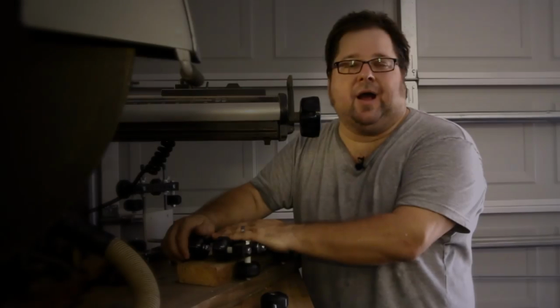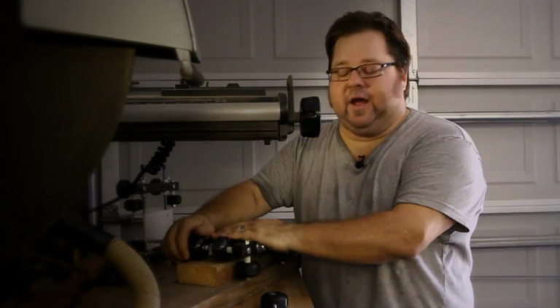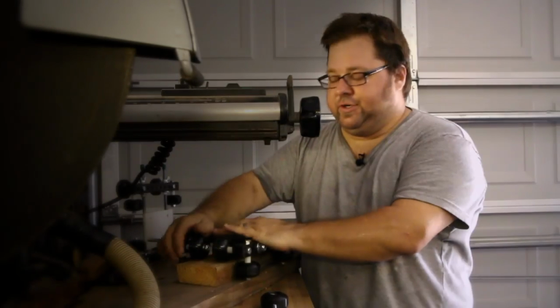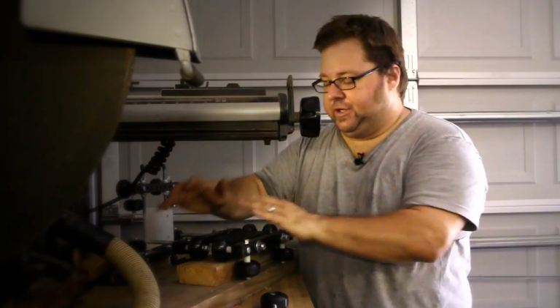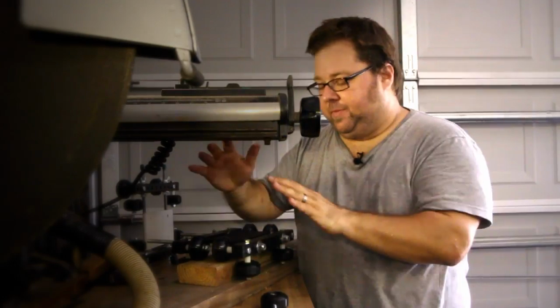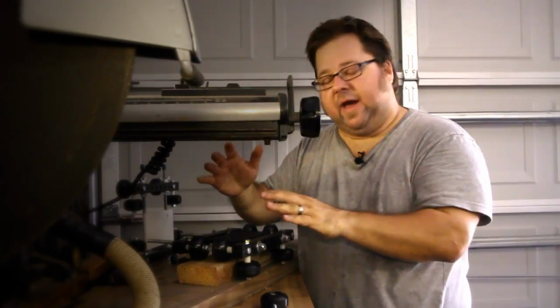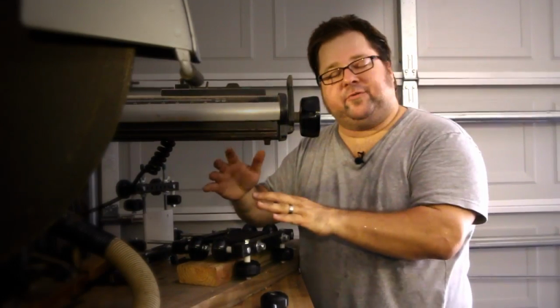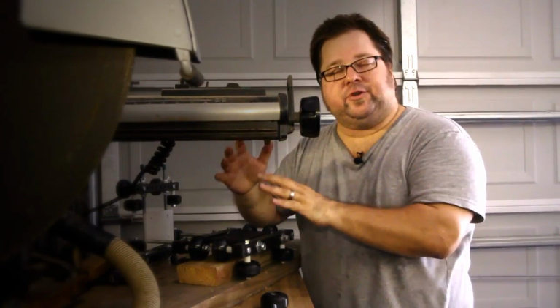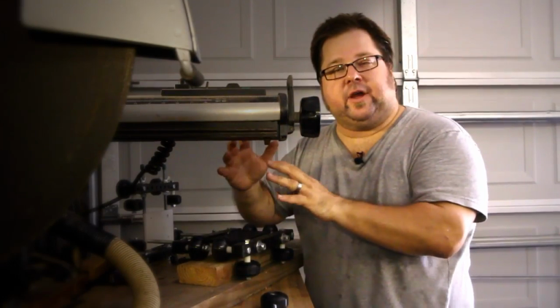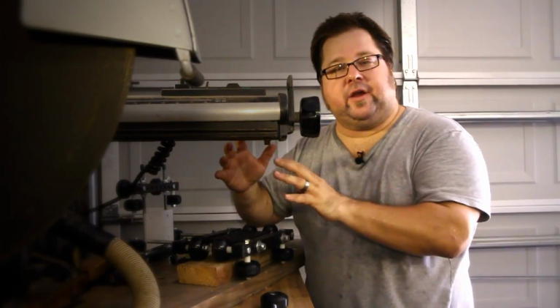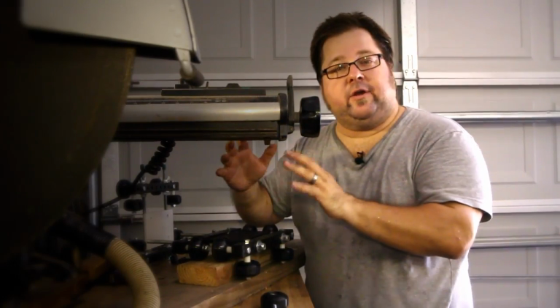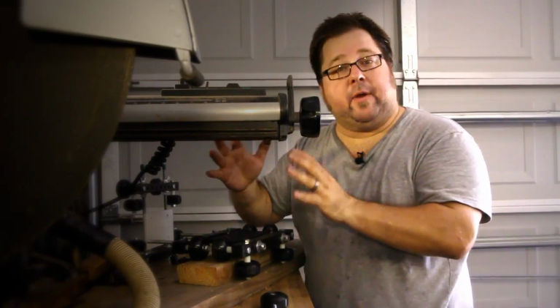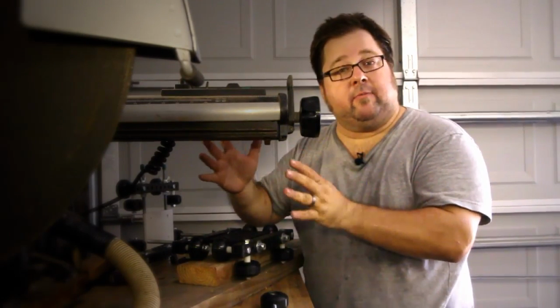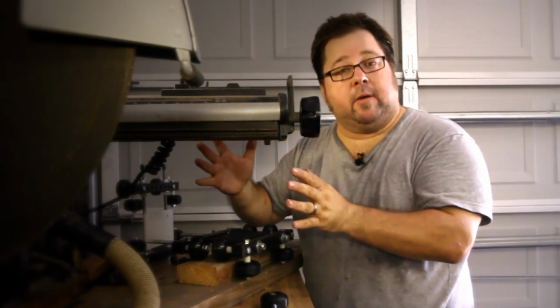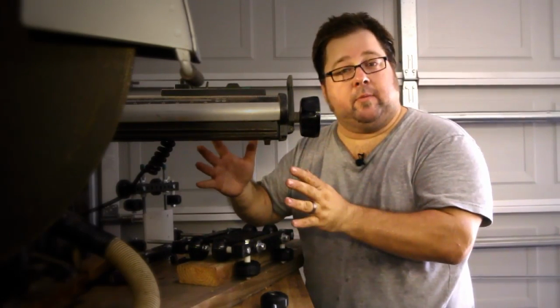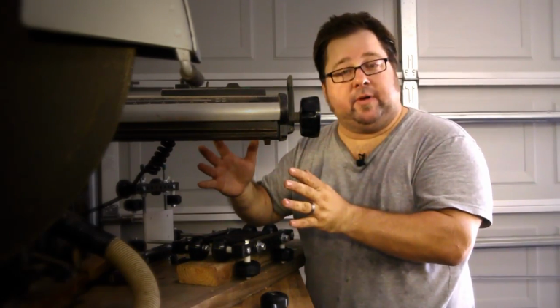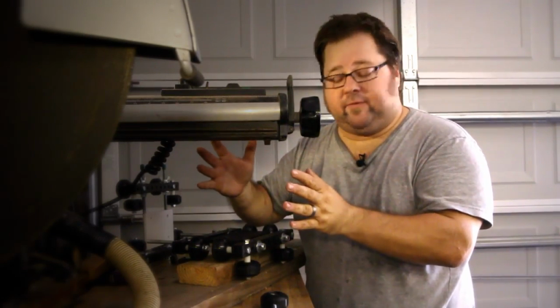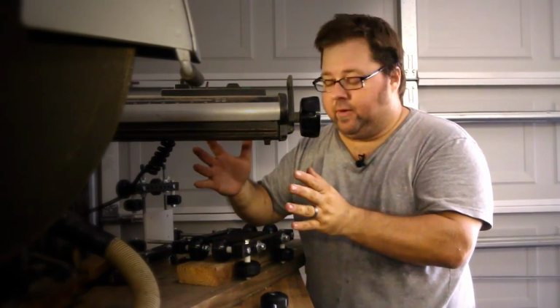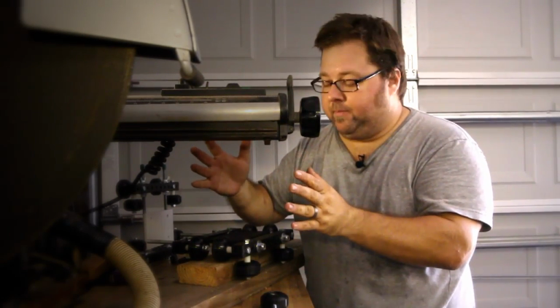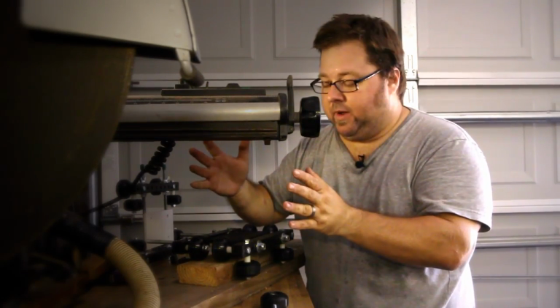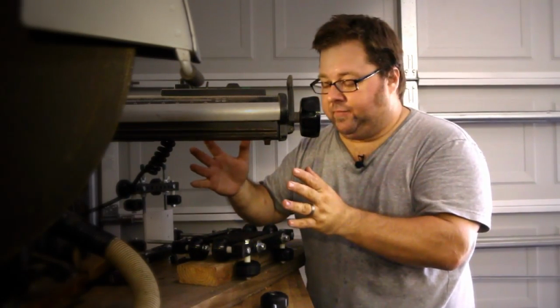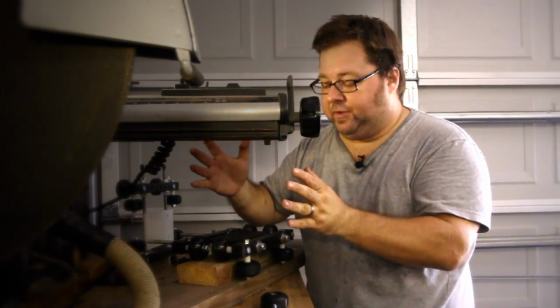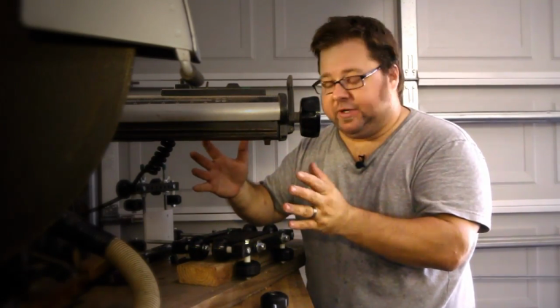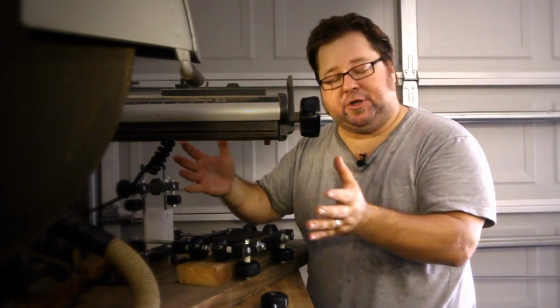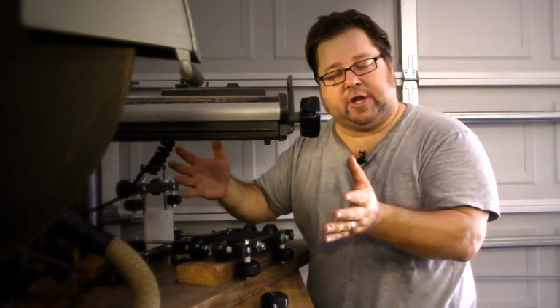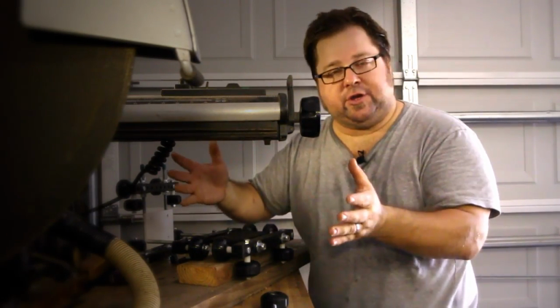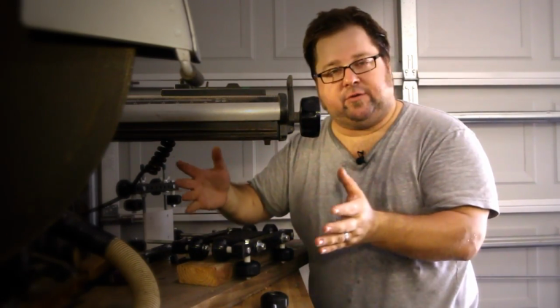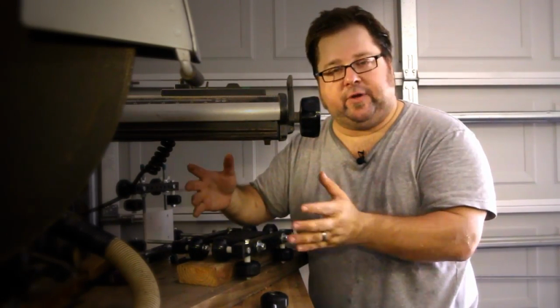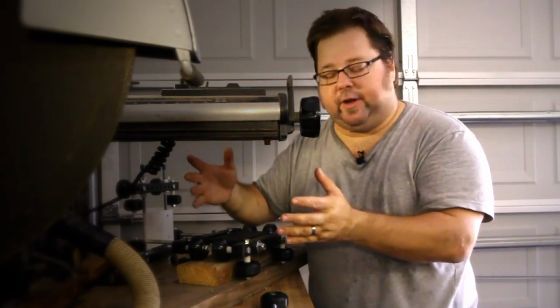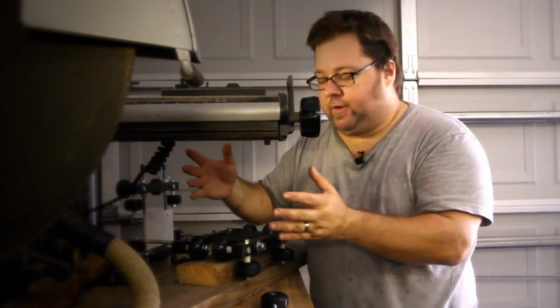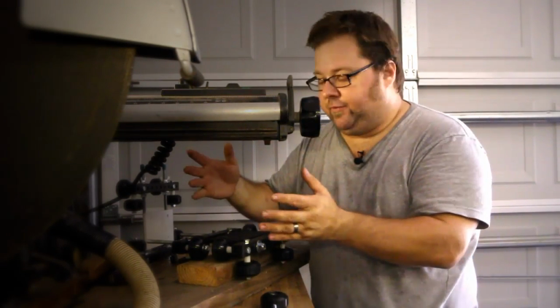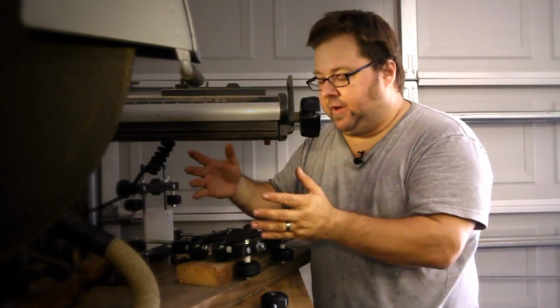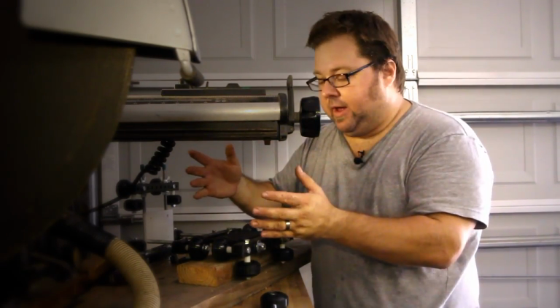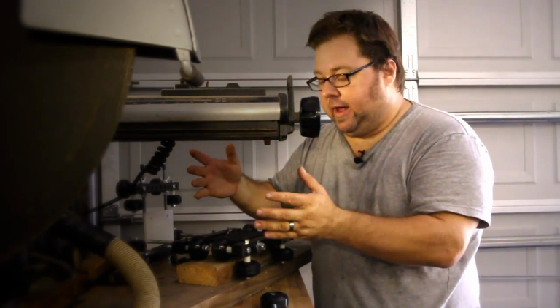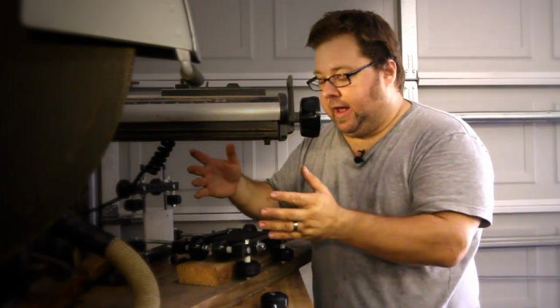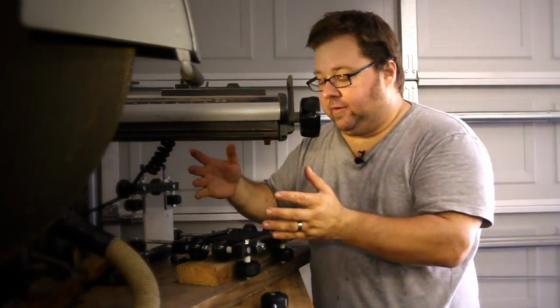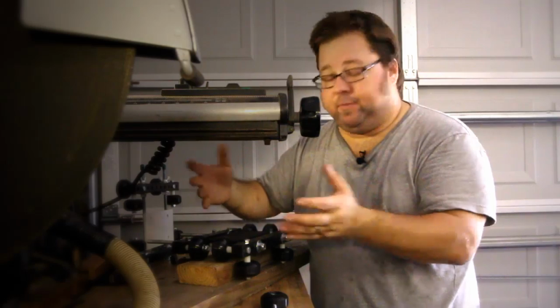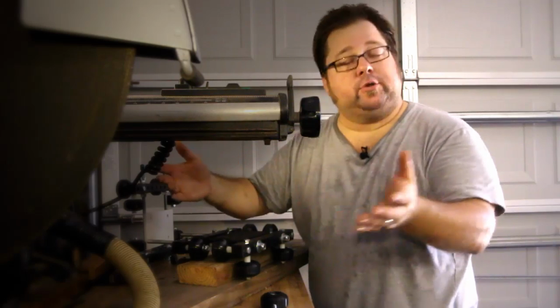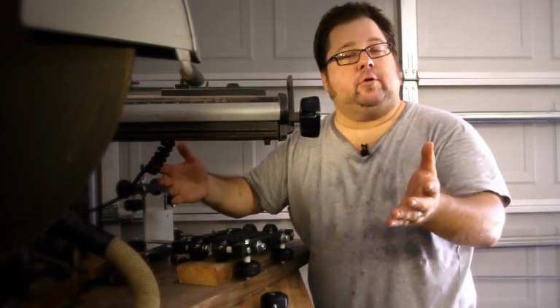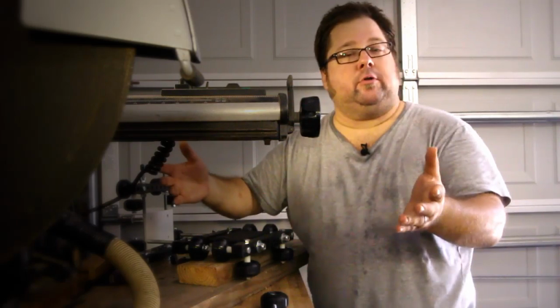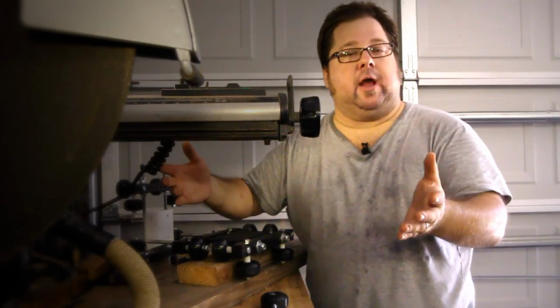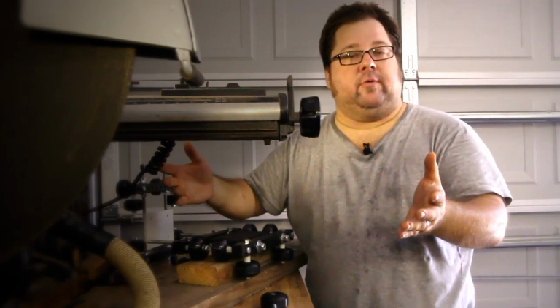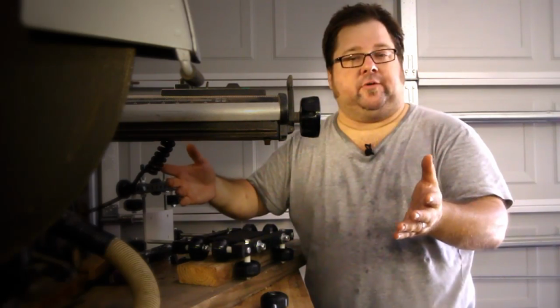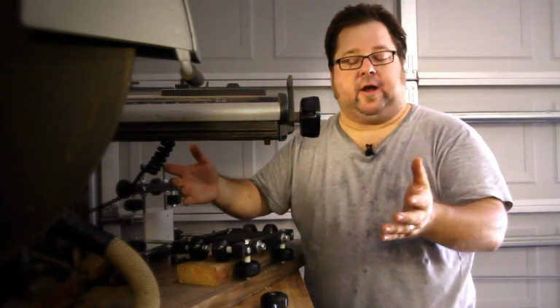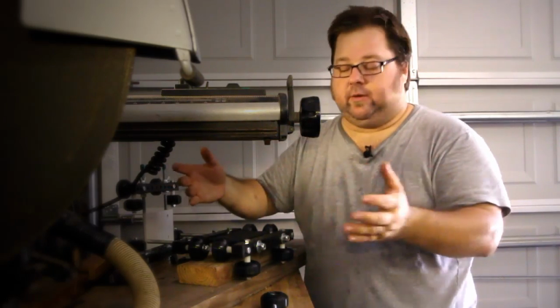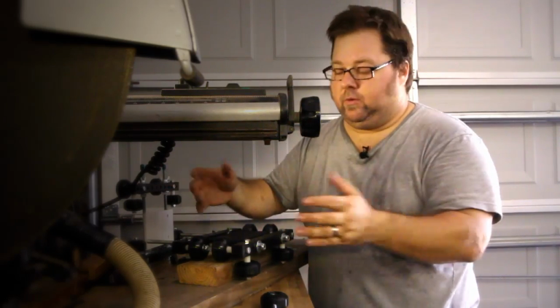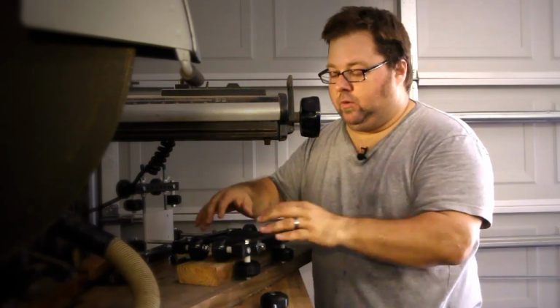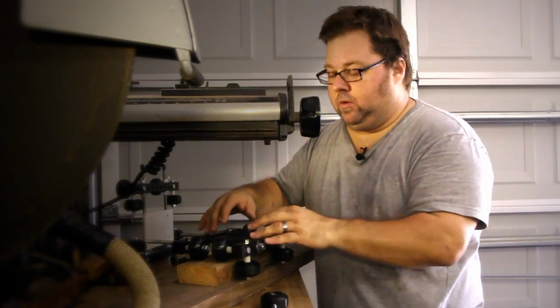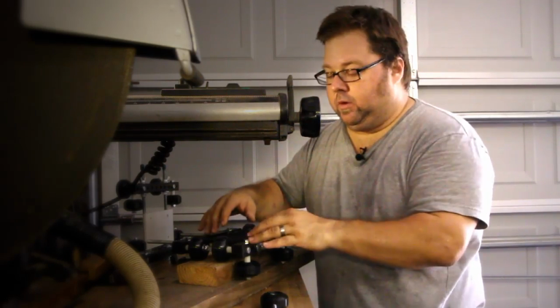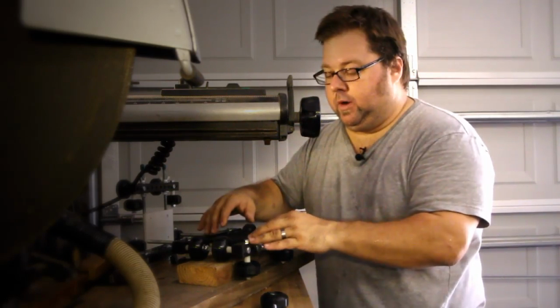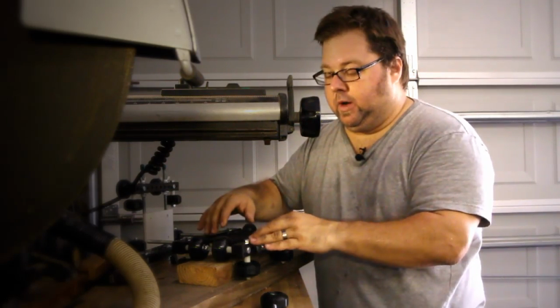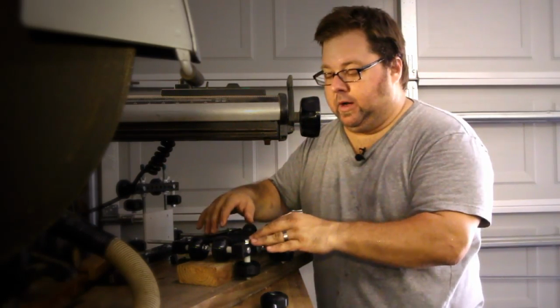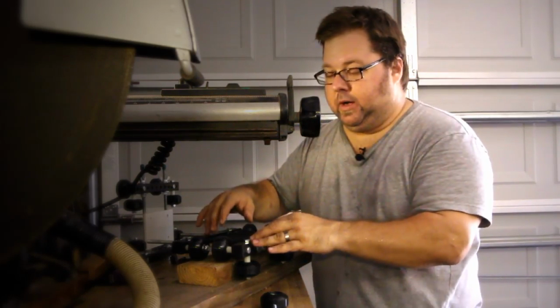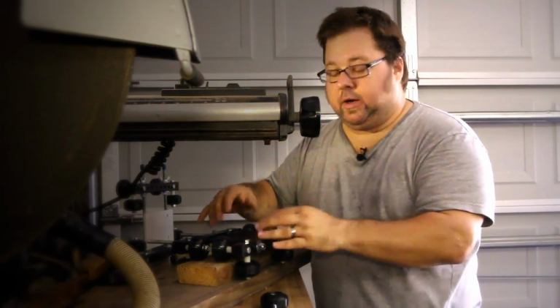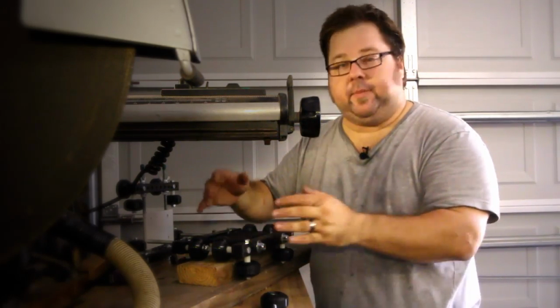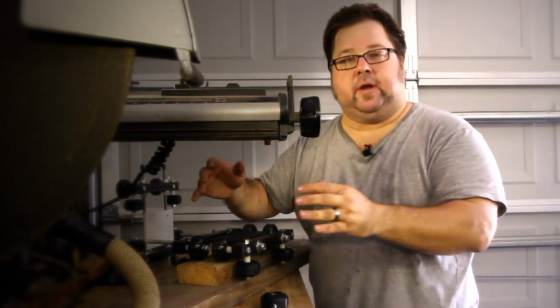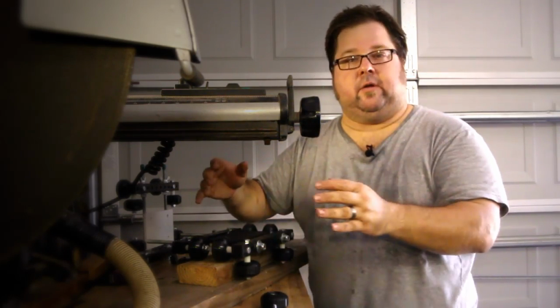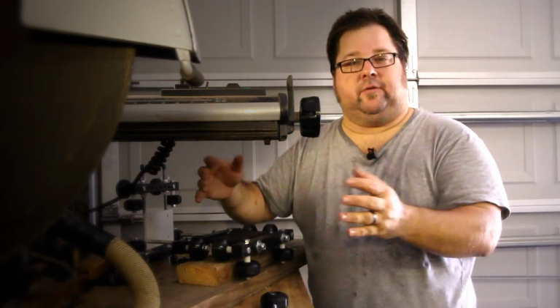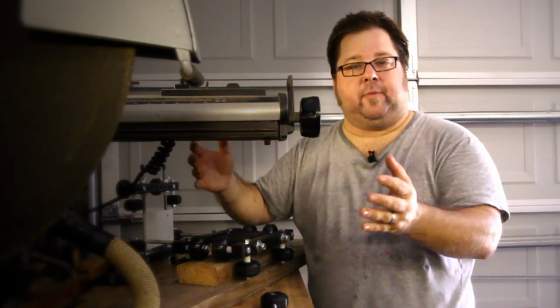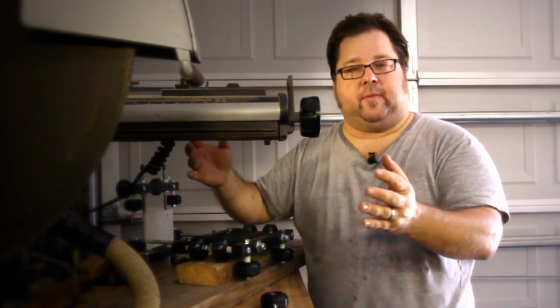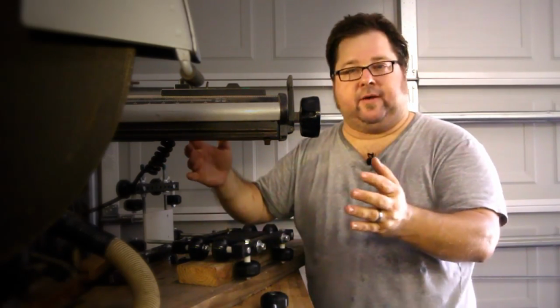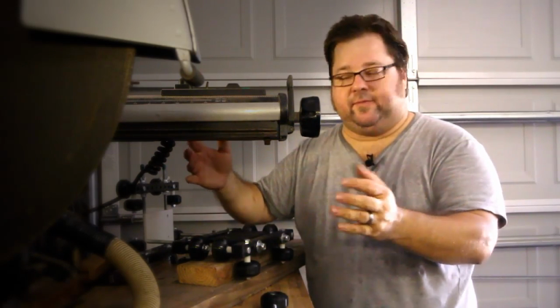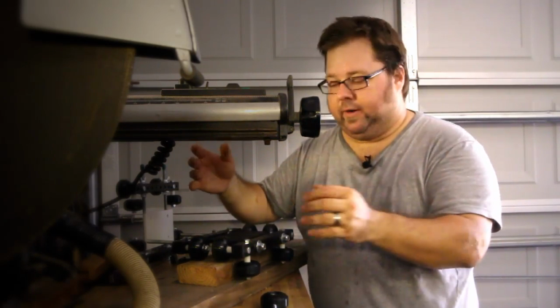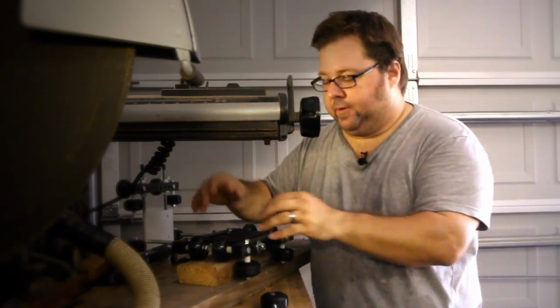Hi, JG Pastor Jack here. You may remember me from such educational videos as 'build your own camera slider' or 'come here and smell my finger.'